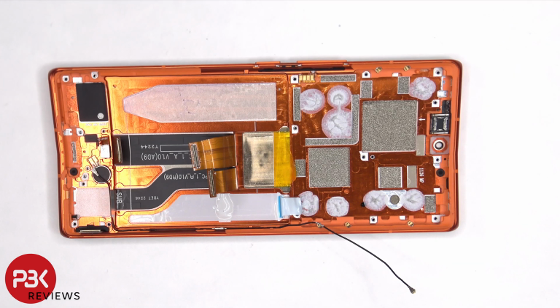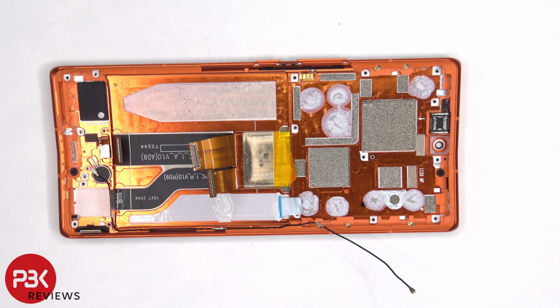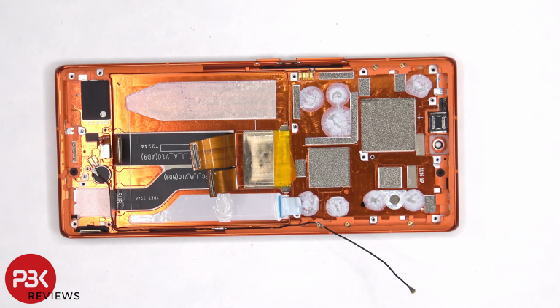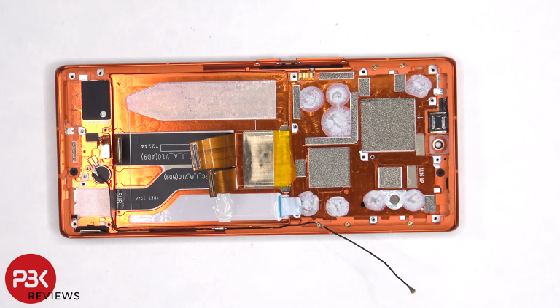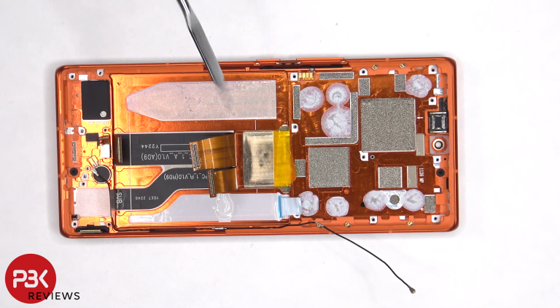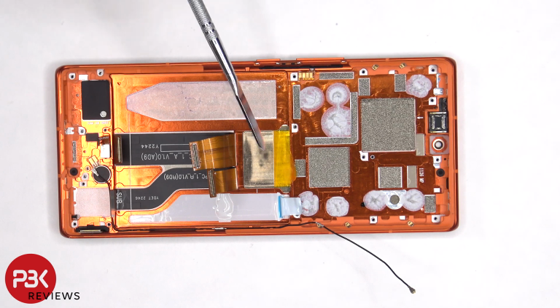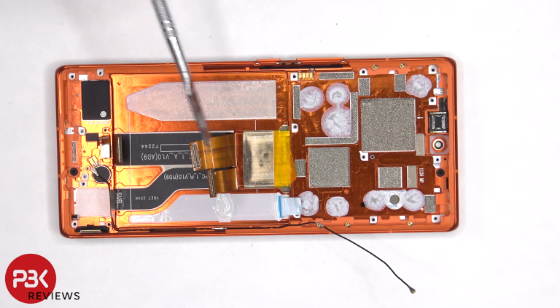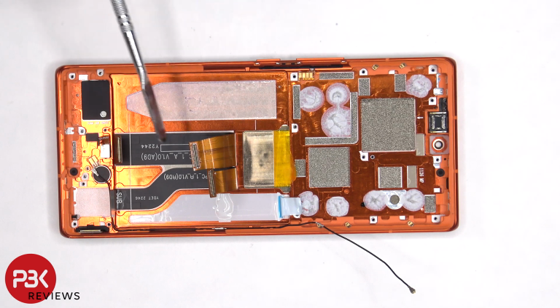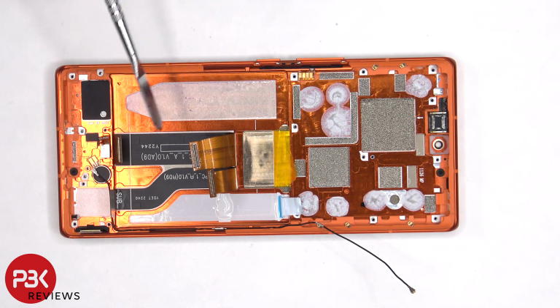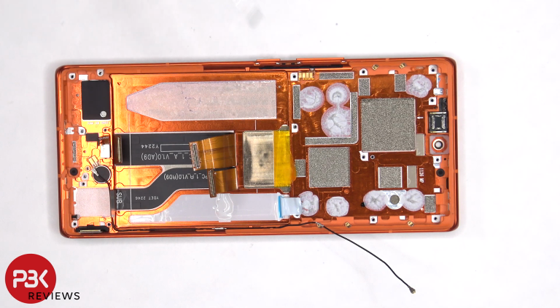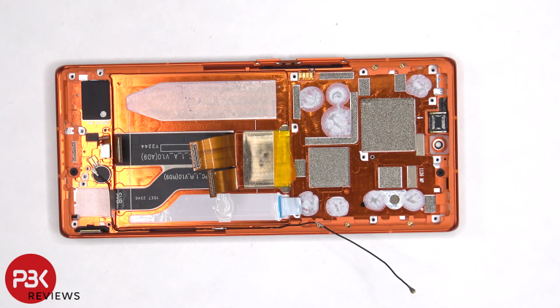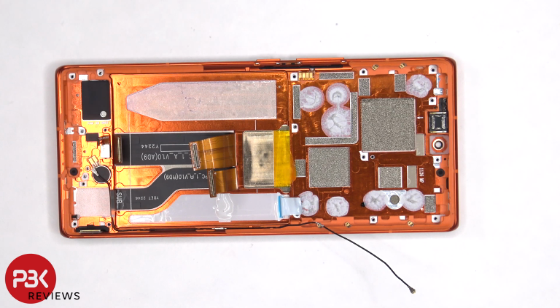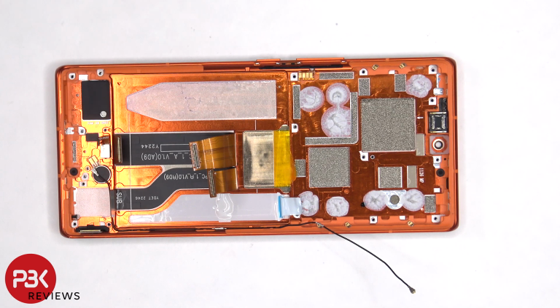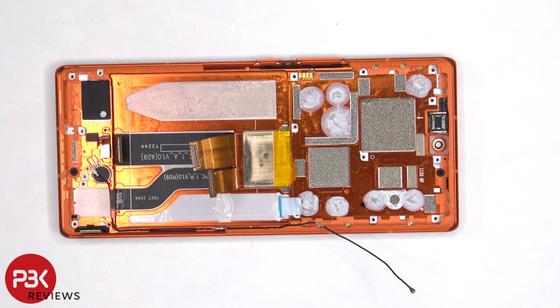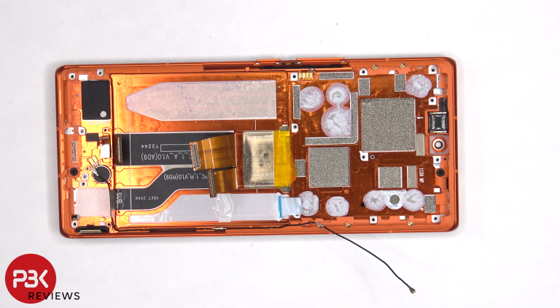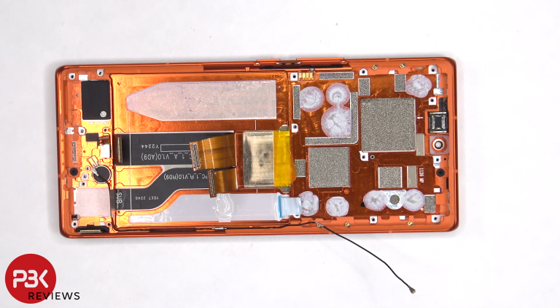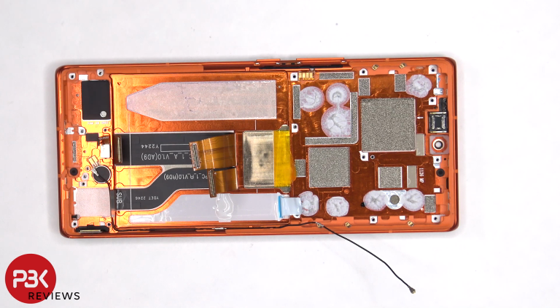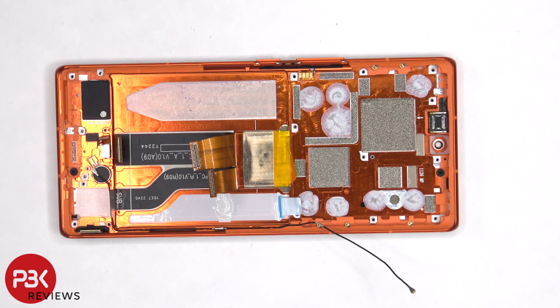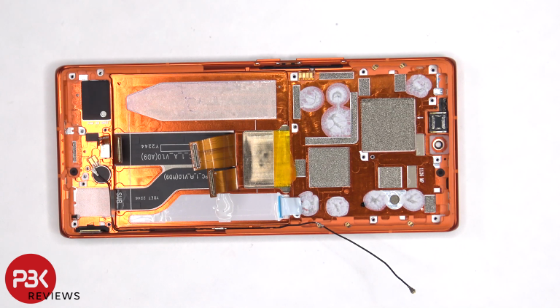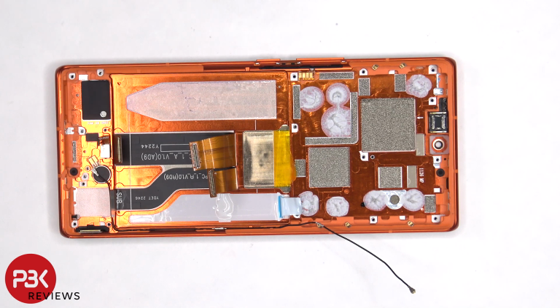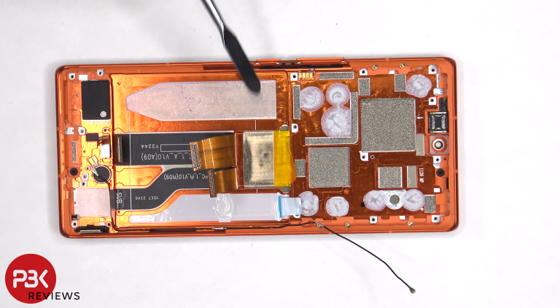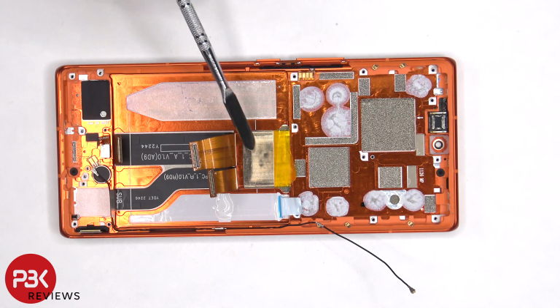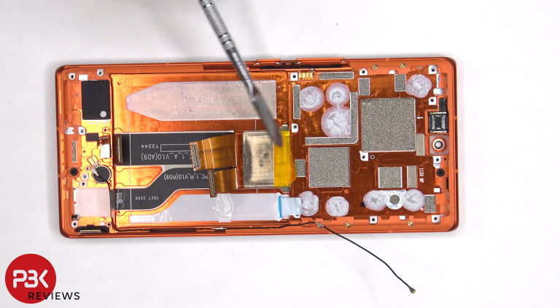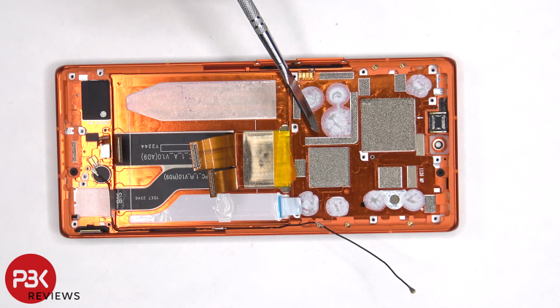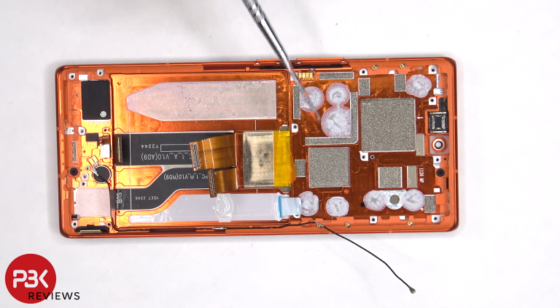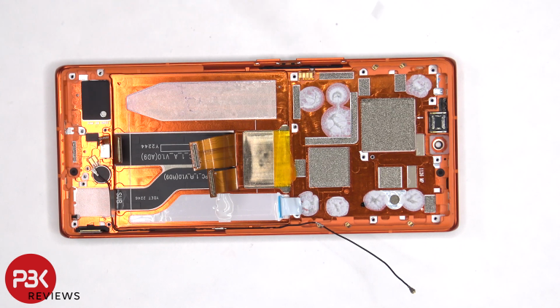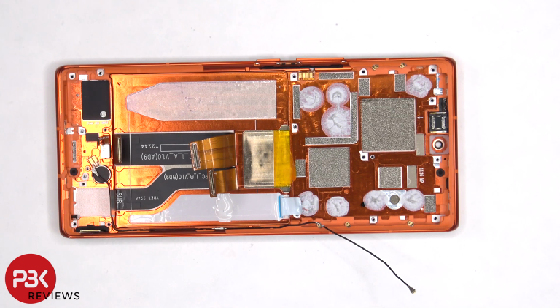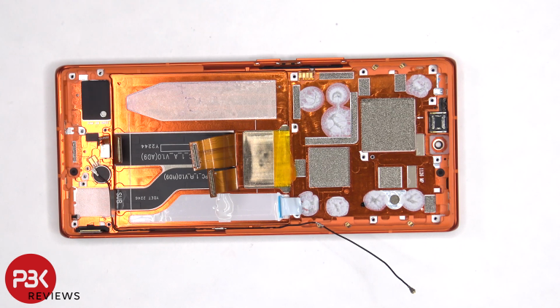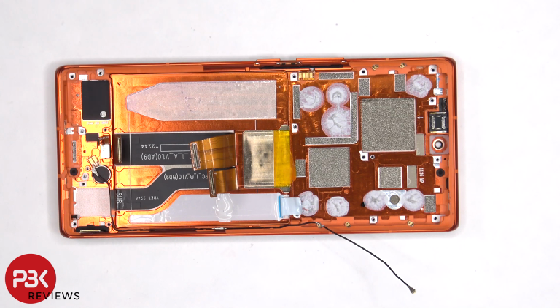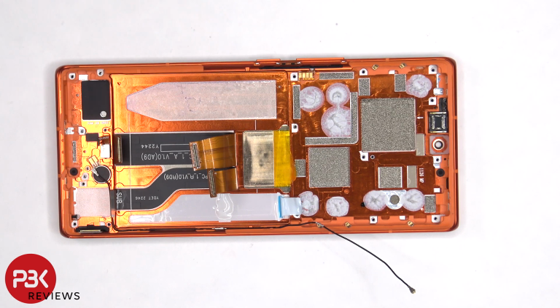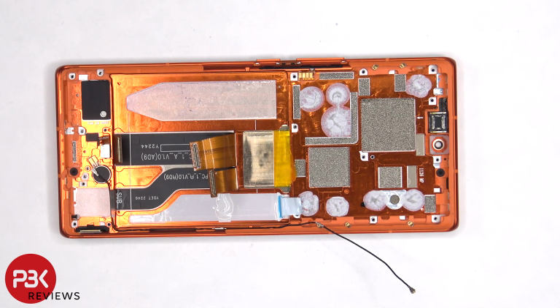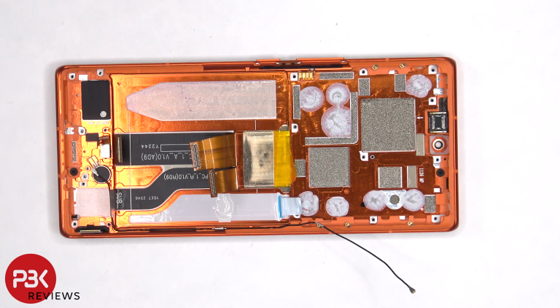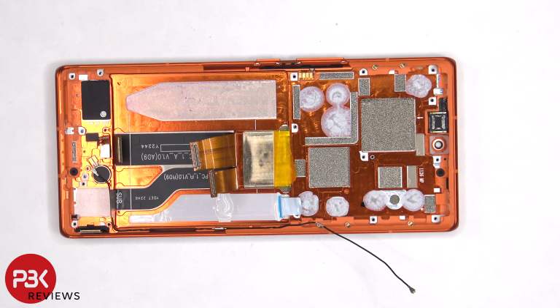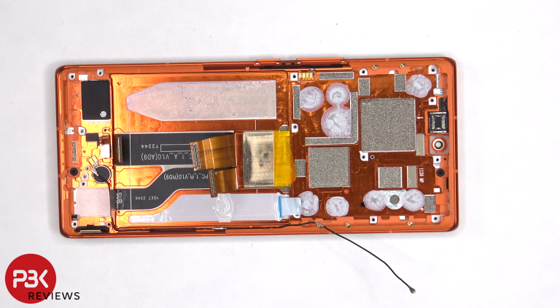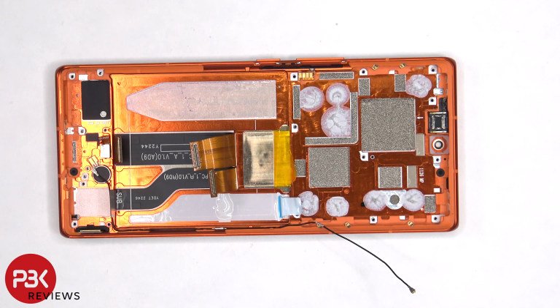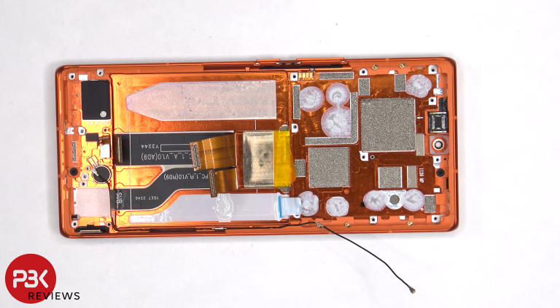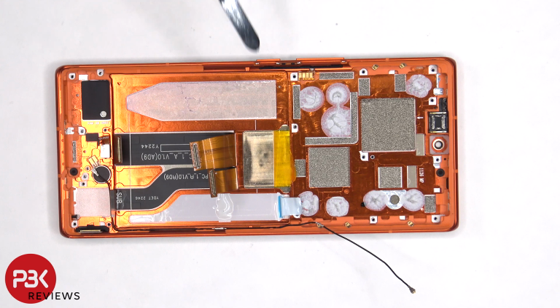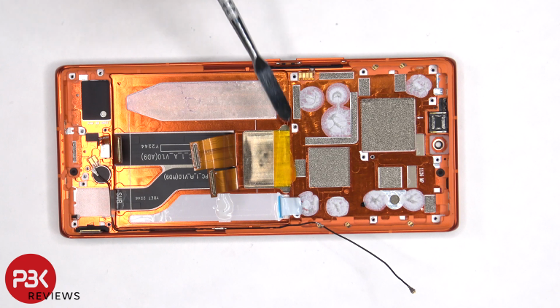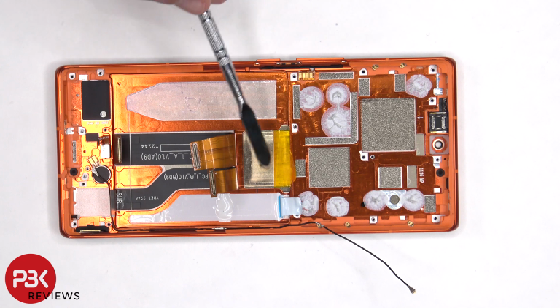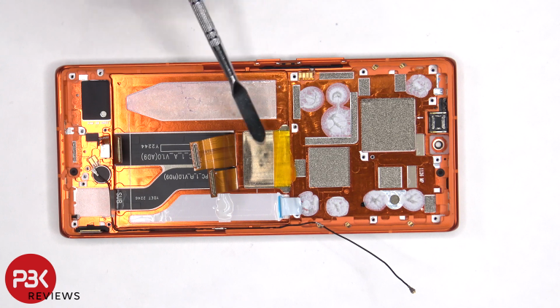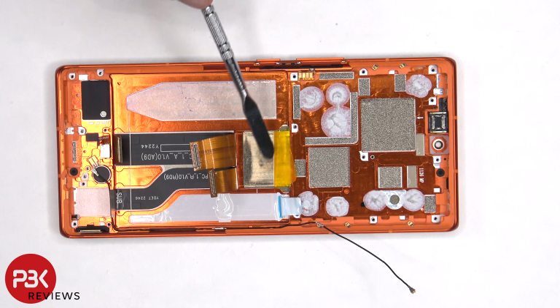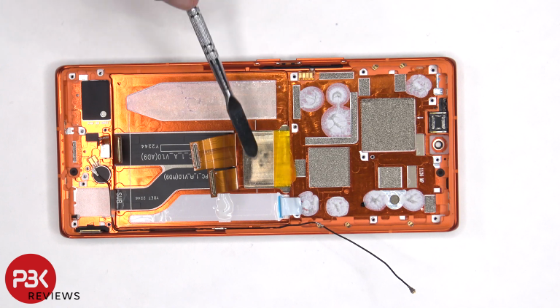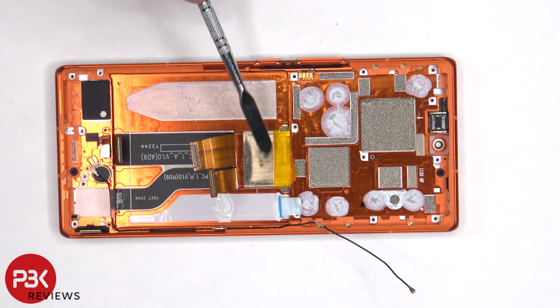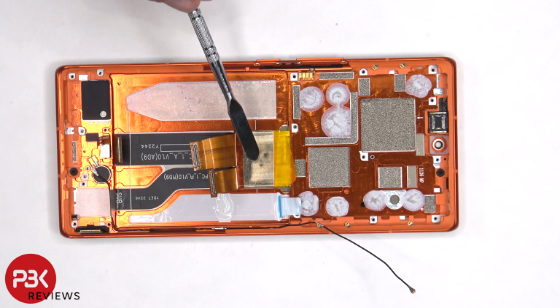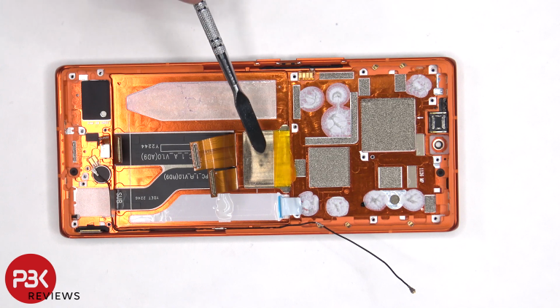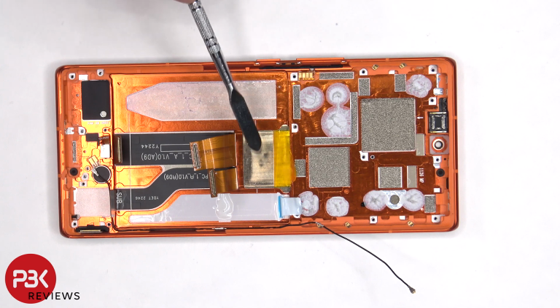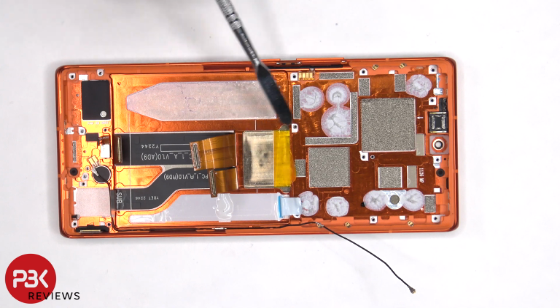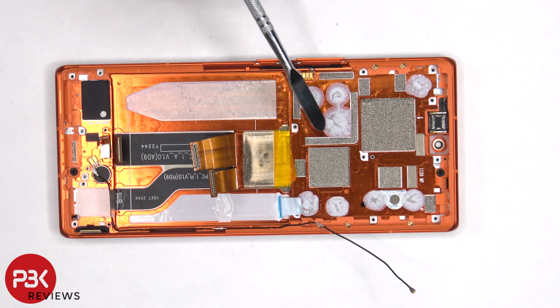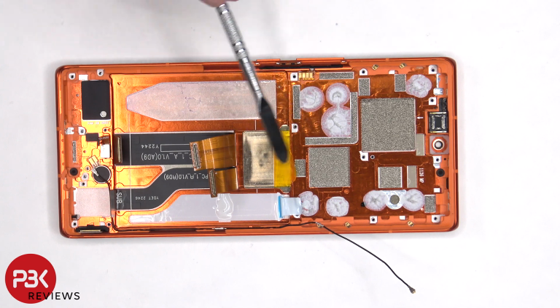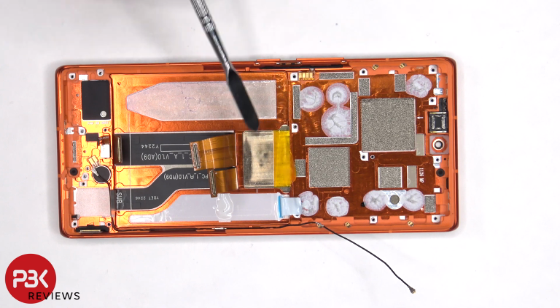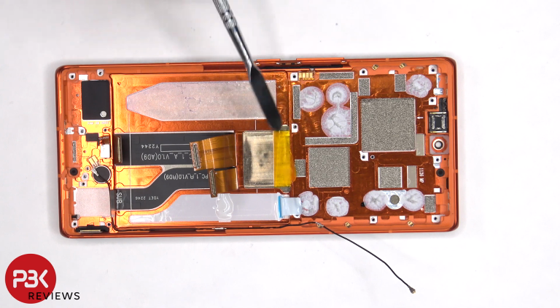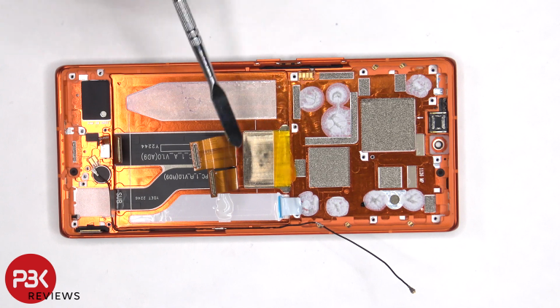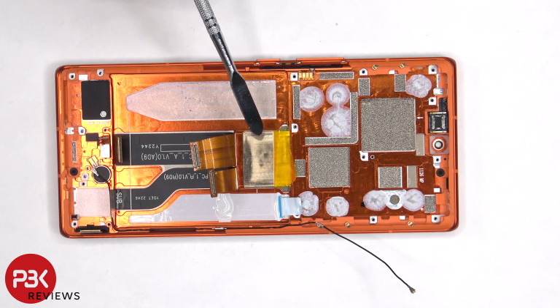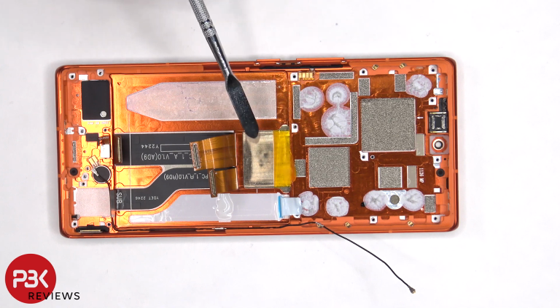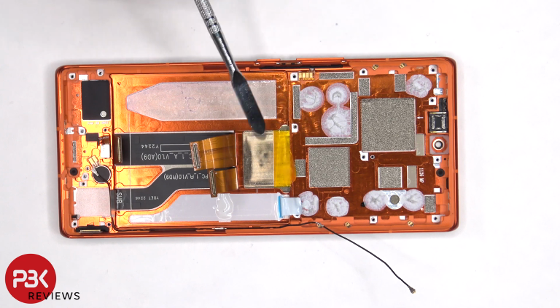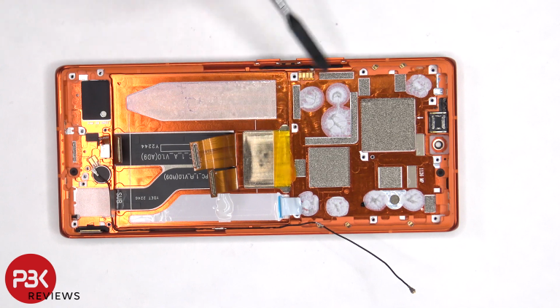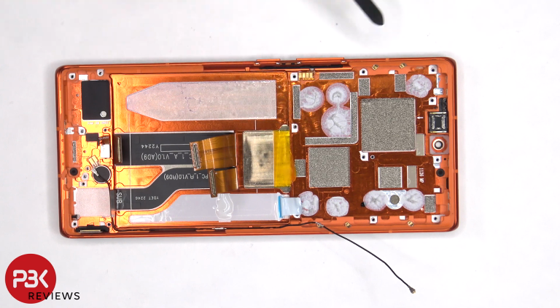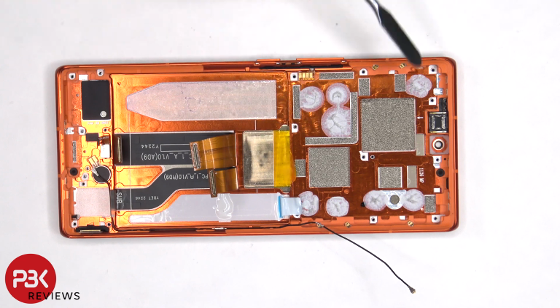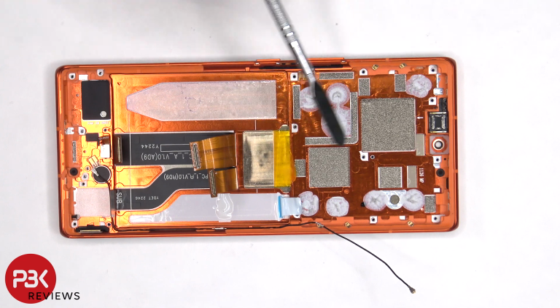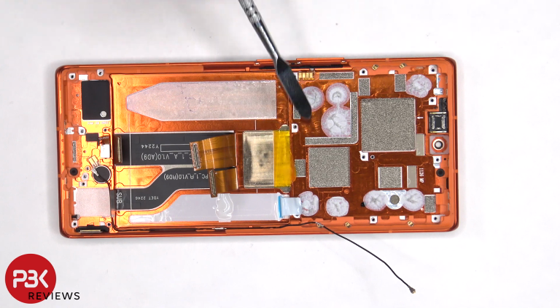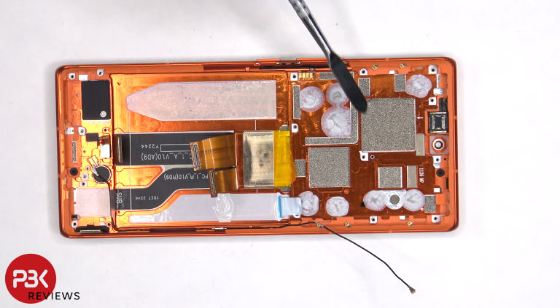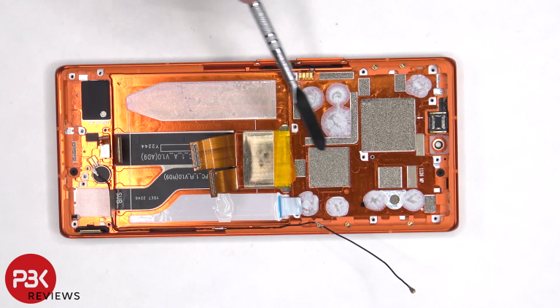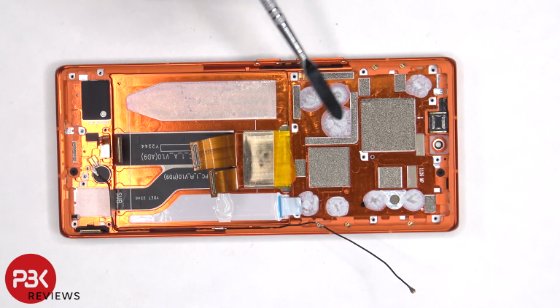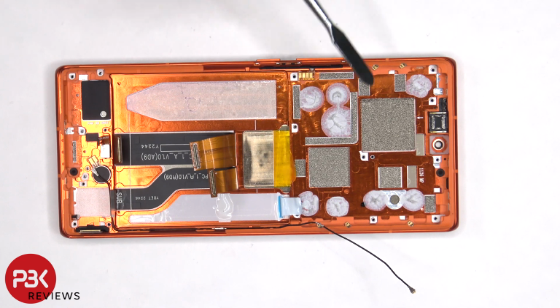Once these flex cables are peeled back, as well as the protective film, we can see a thin copper vapor chamber which runs underneath the battery, as well as the motherboard.